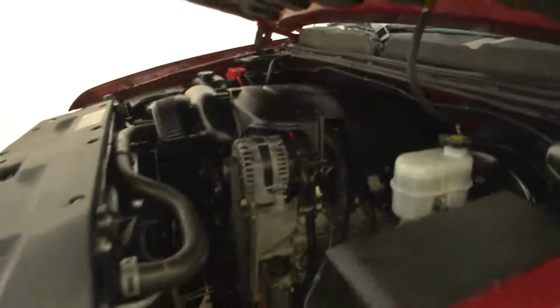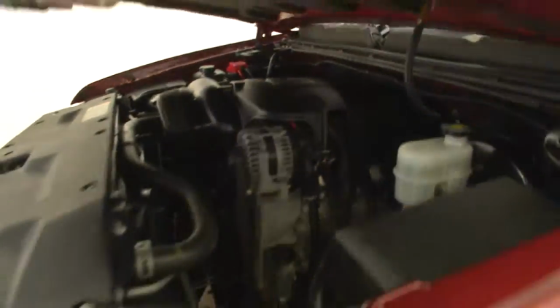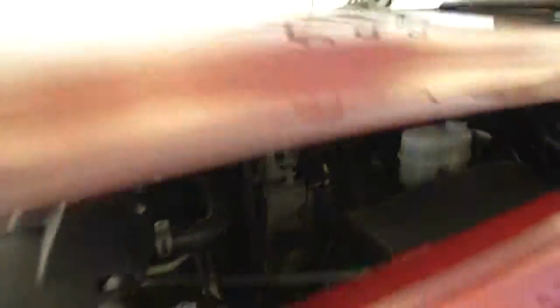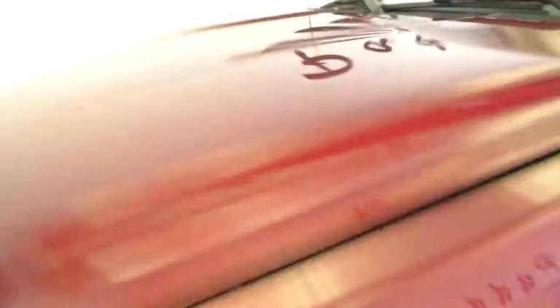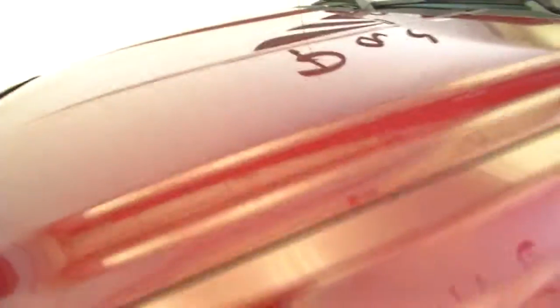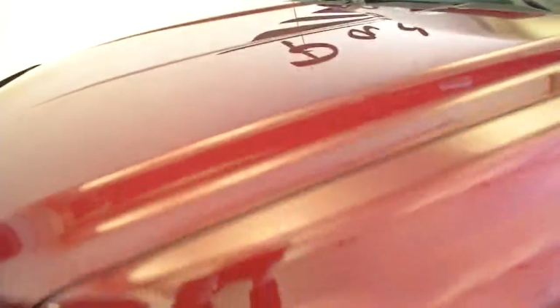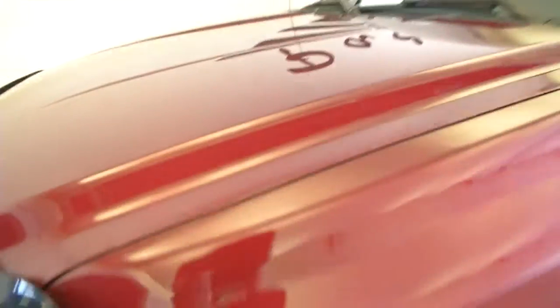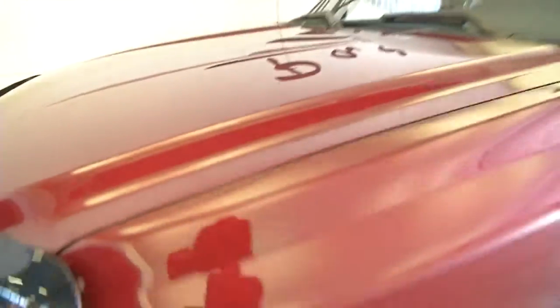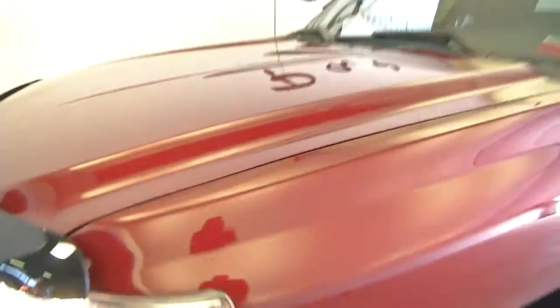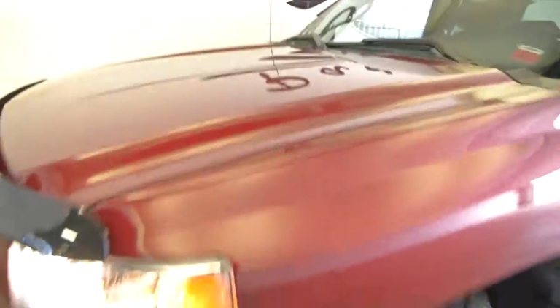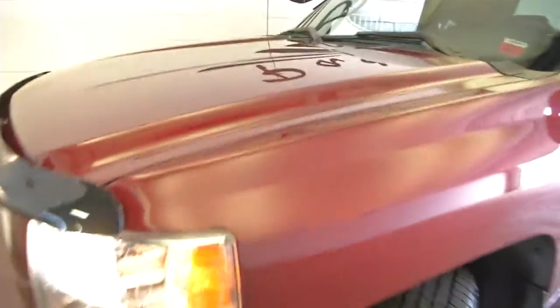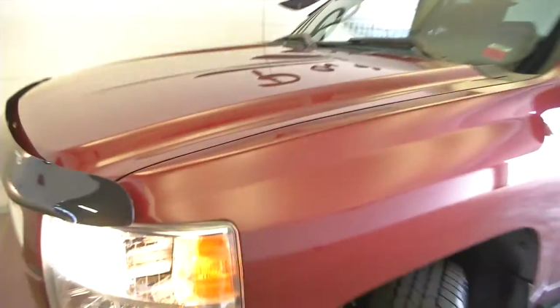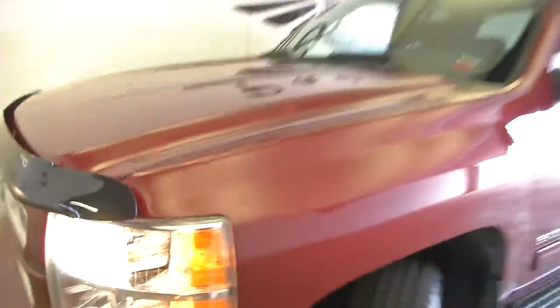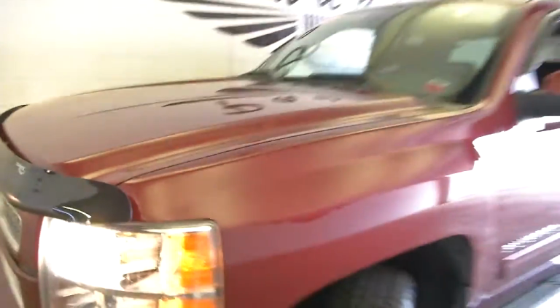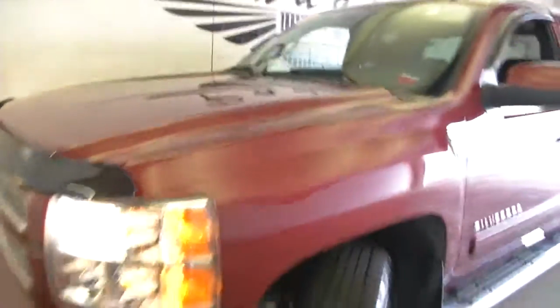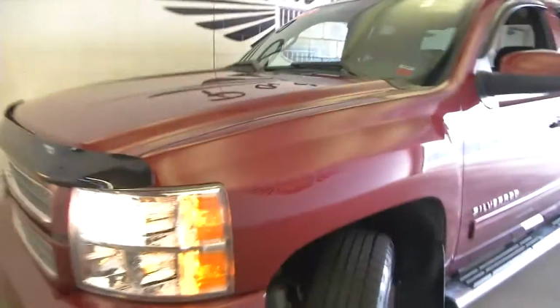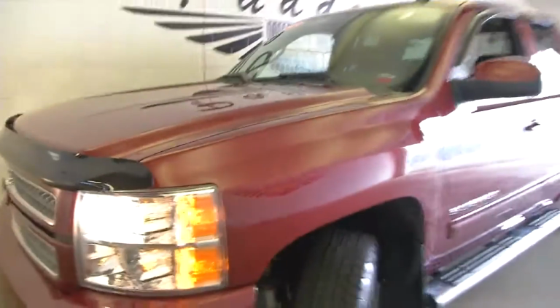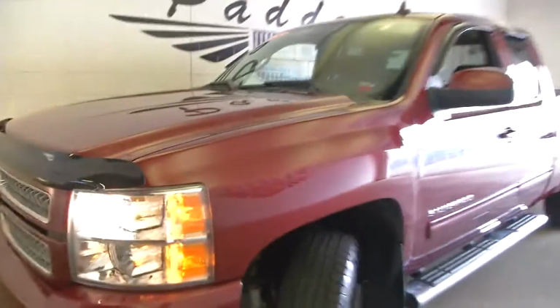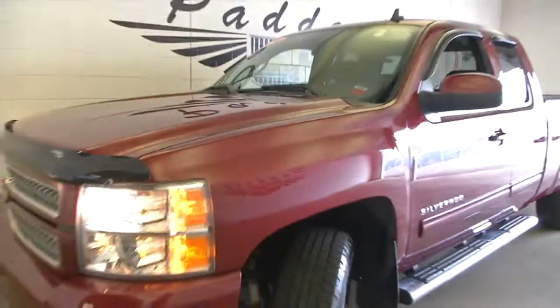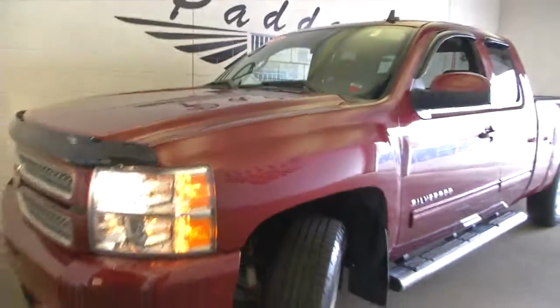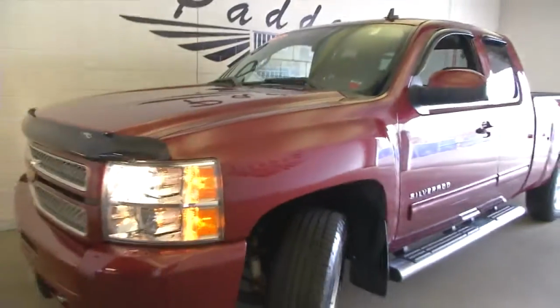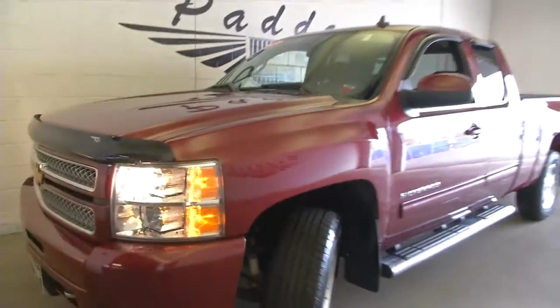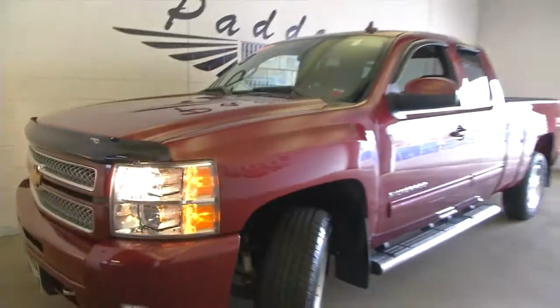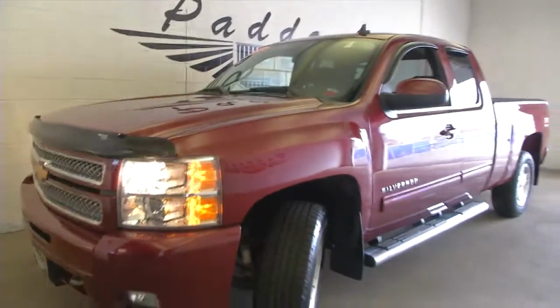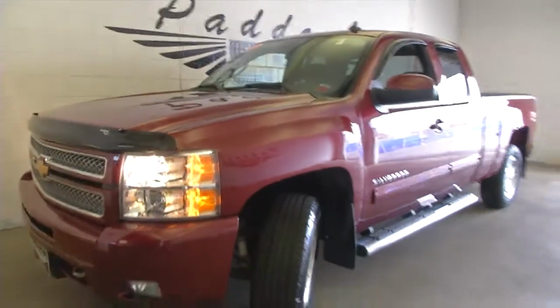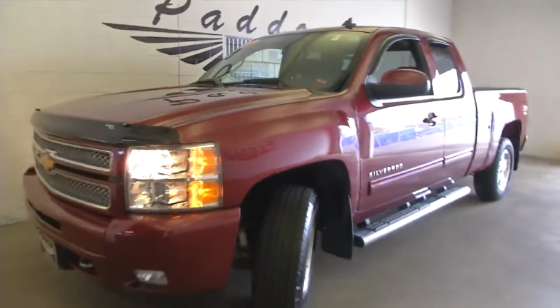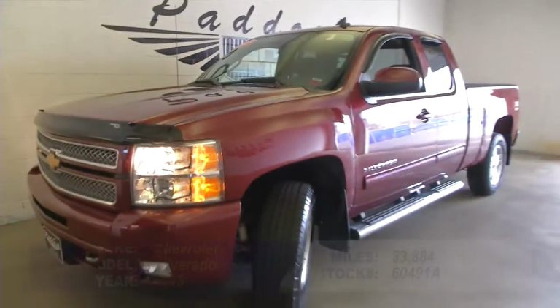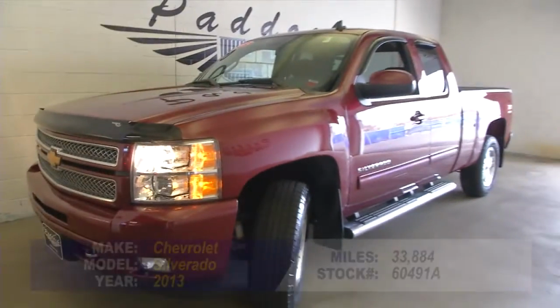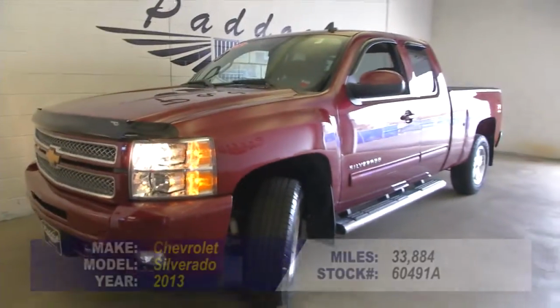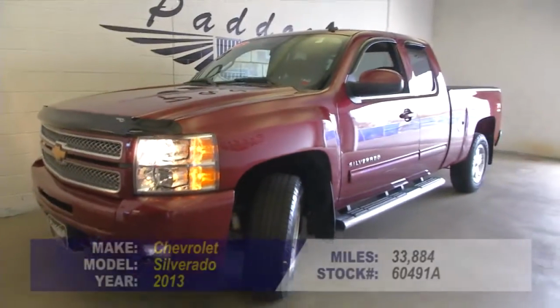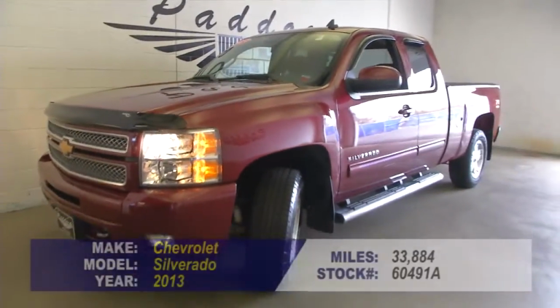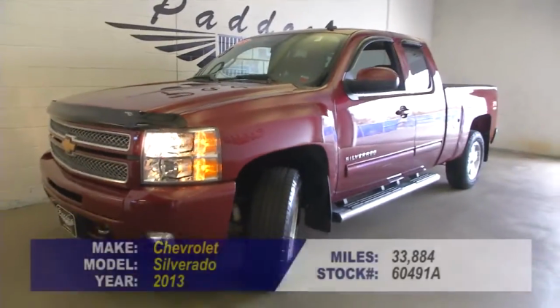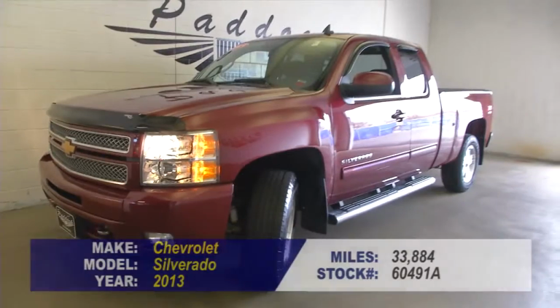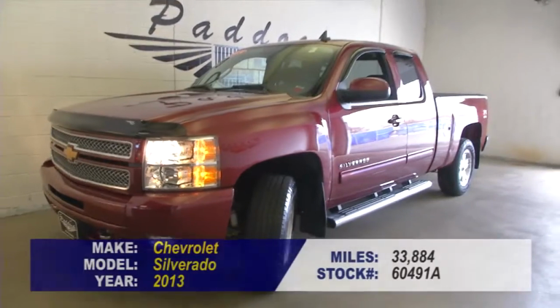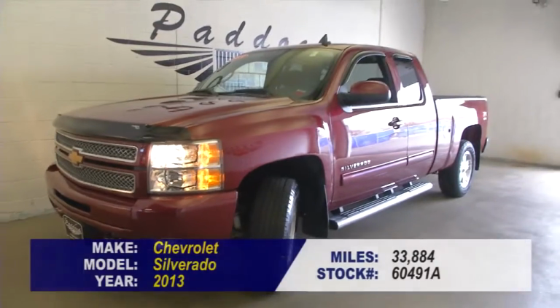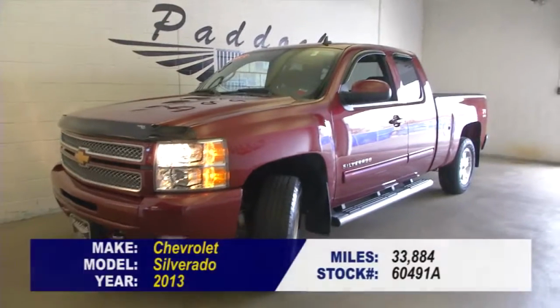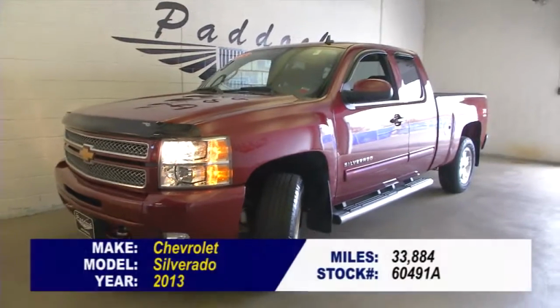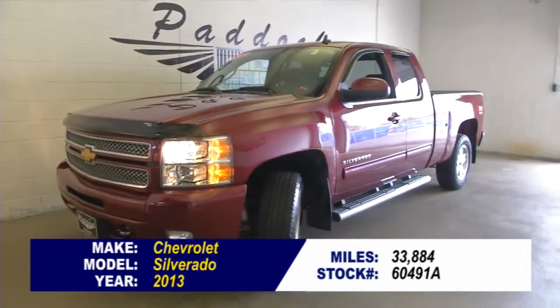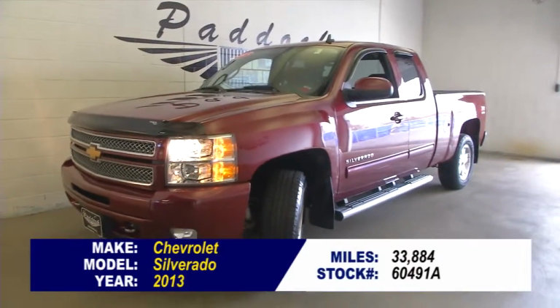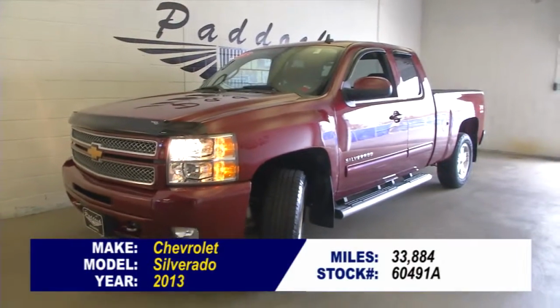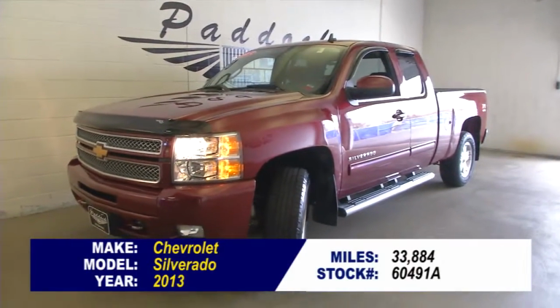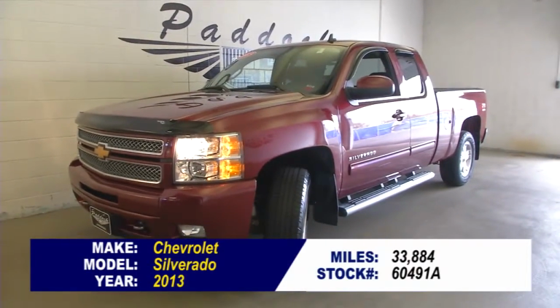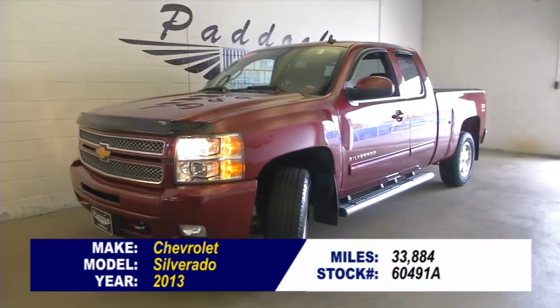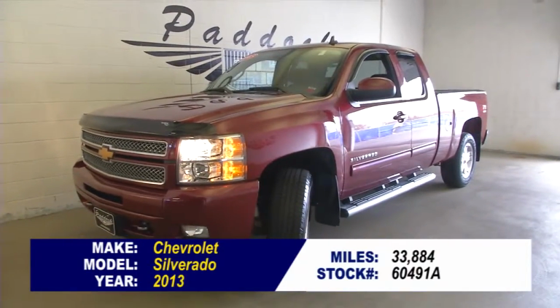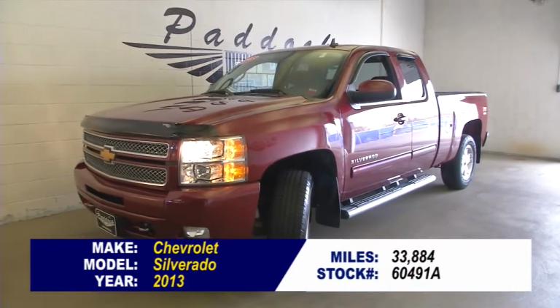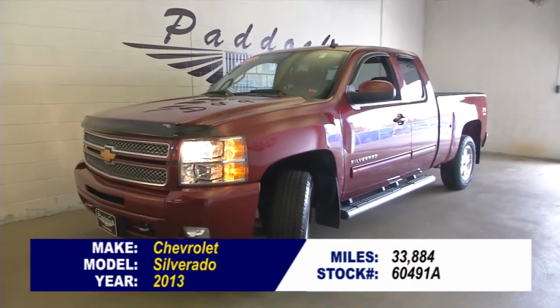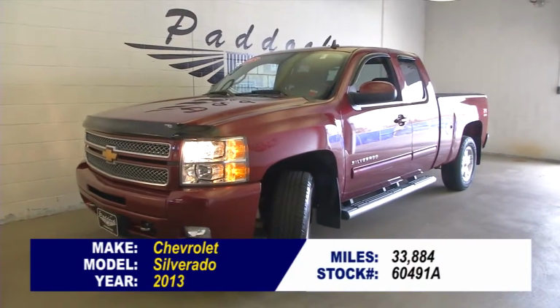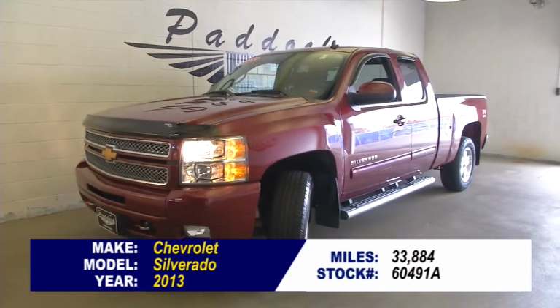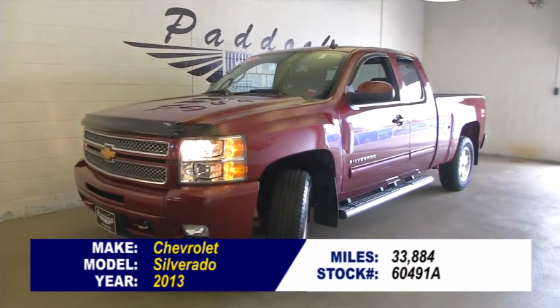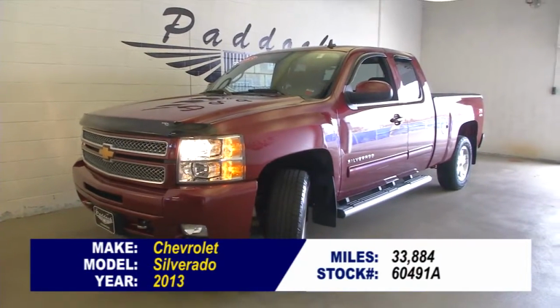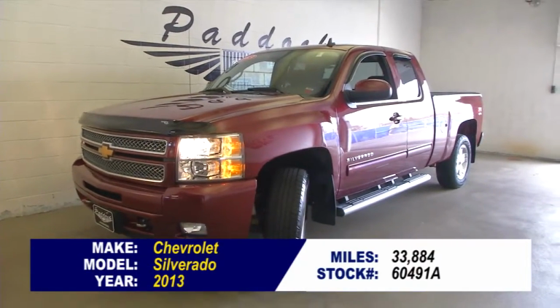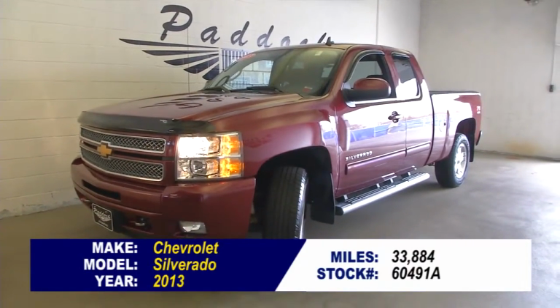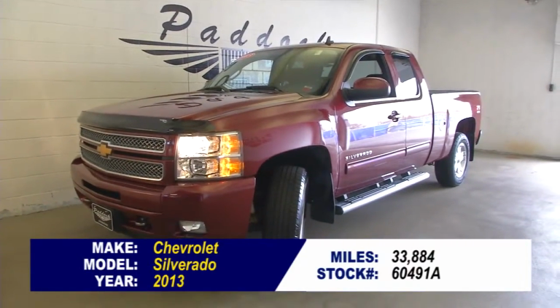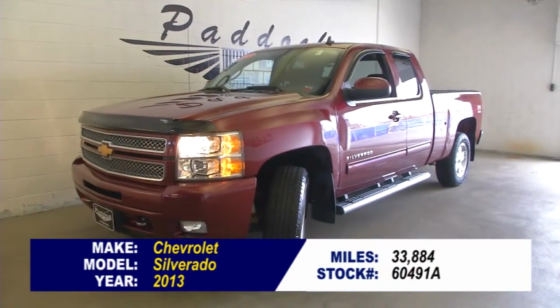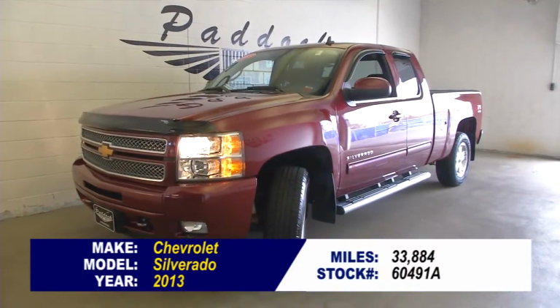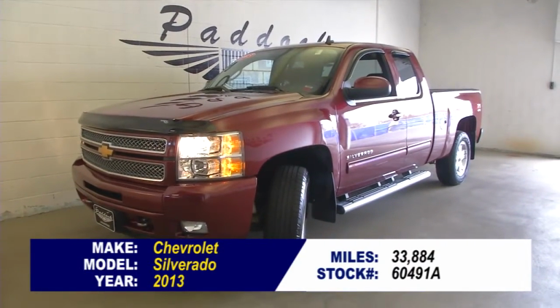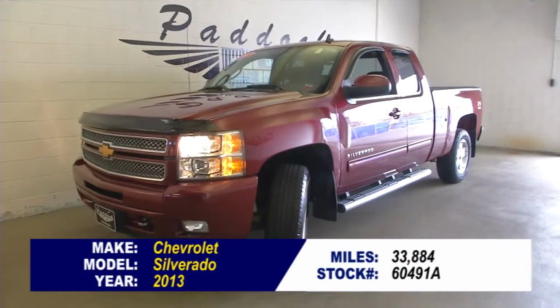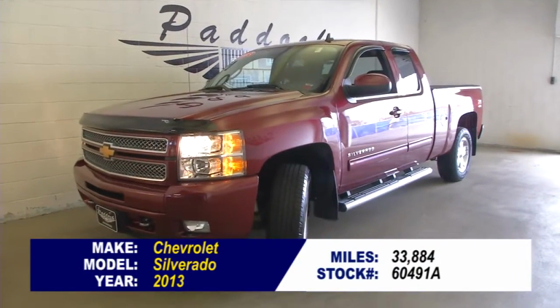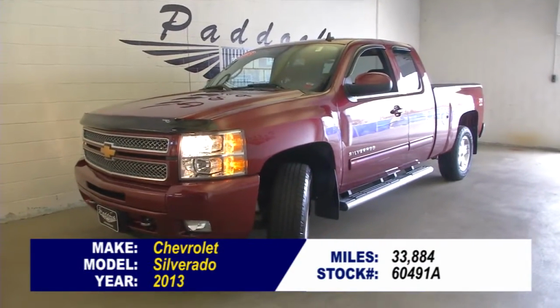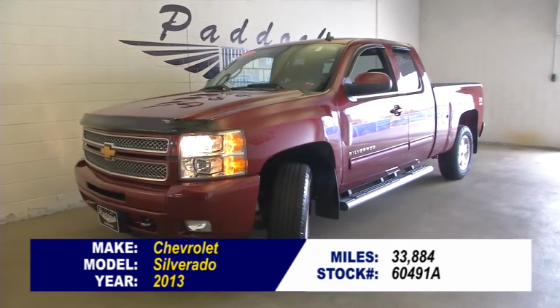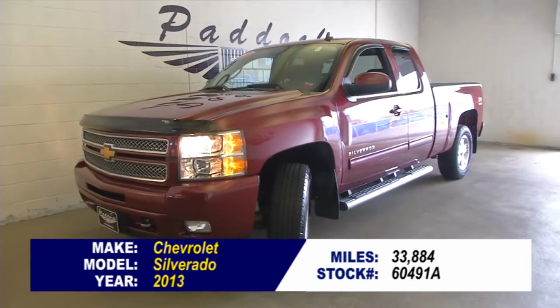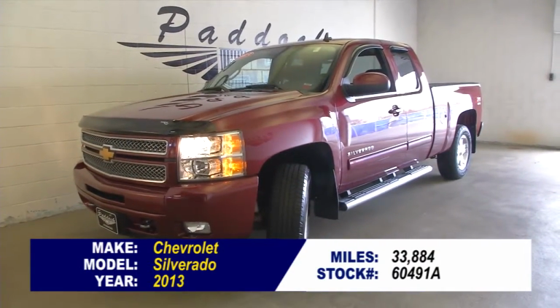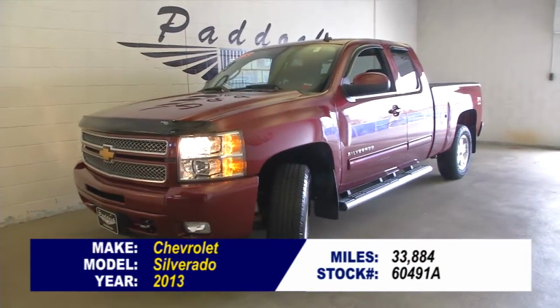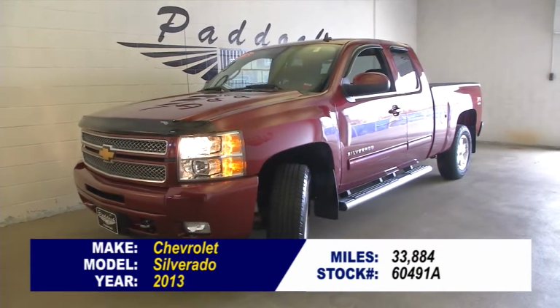To find out more about this Silverado or take a test drive, come on down, give us a call at 876-0945.